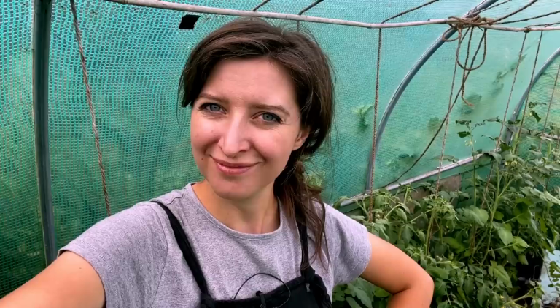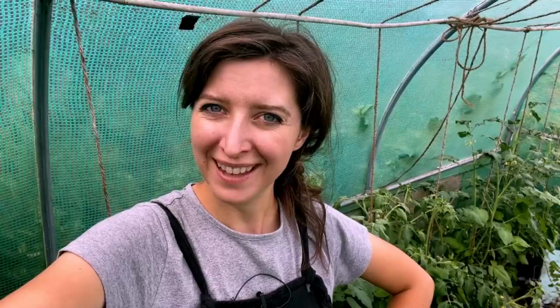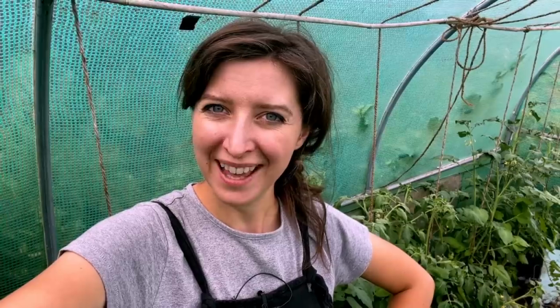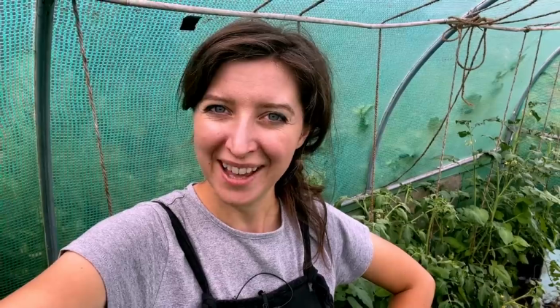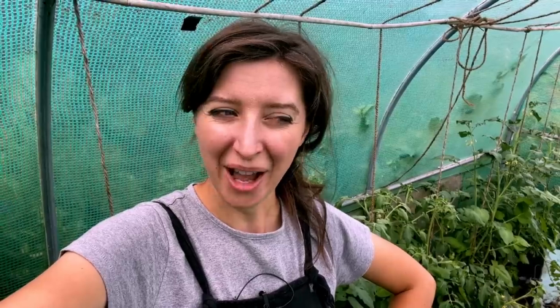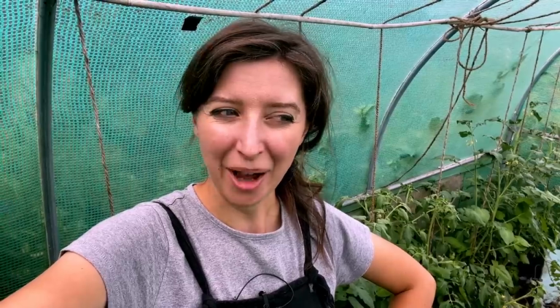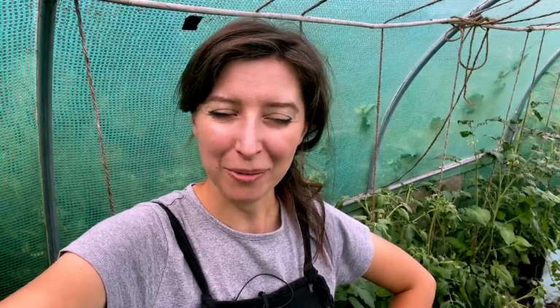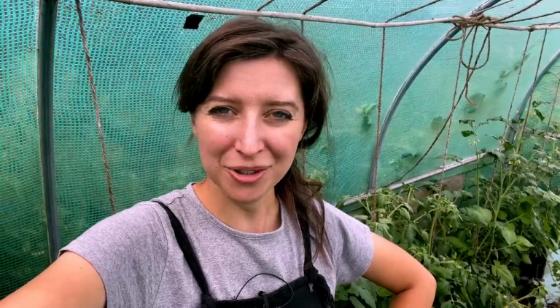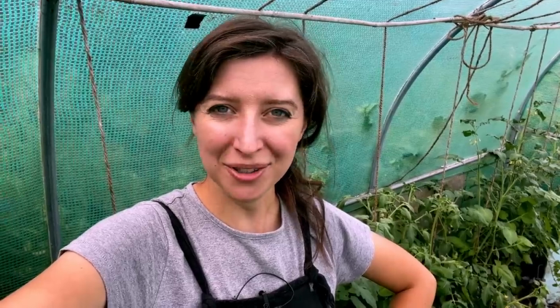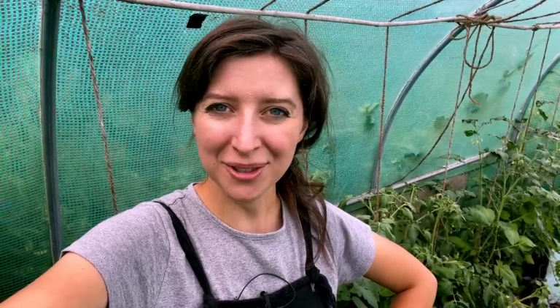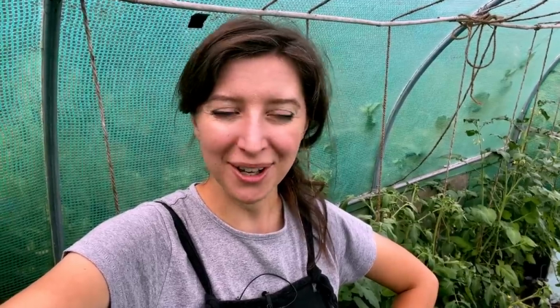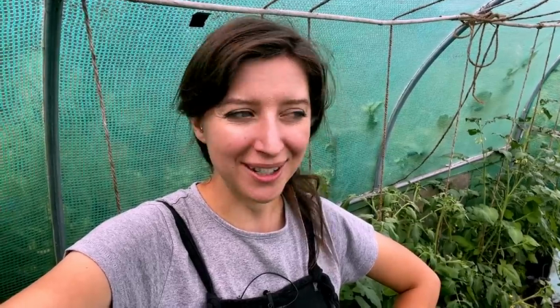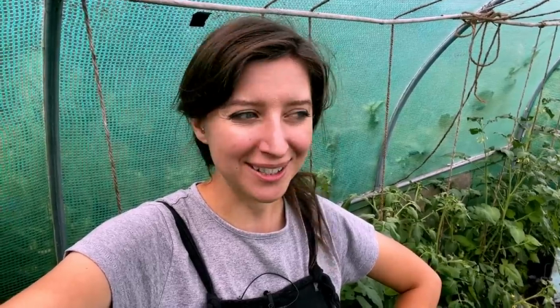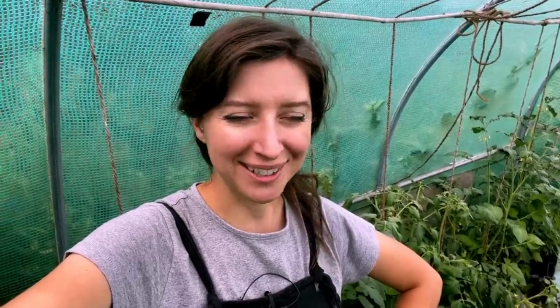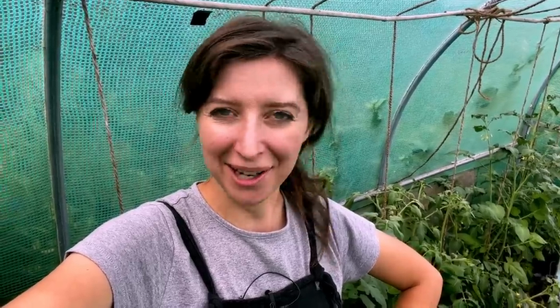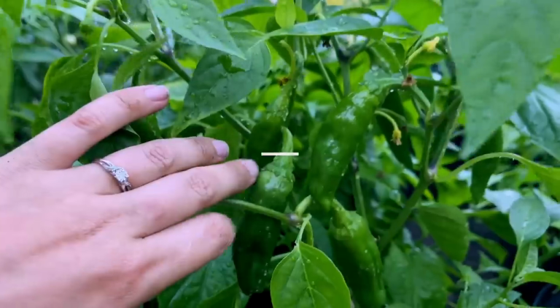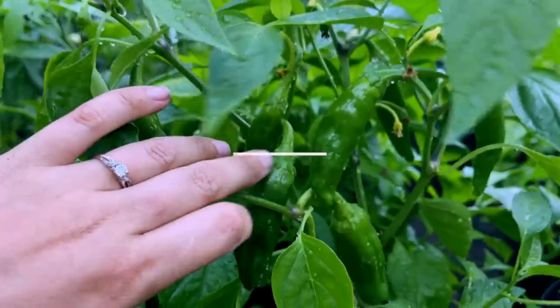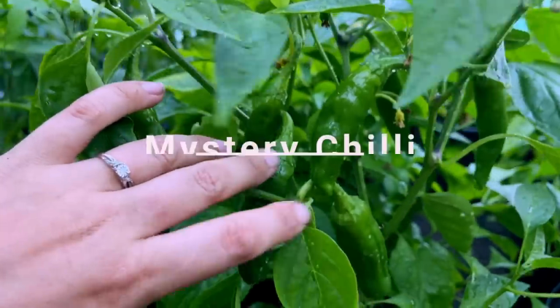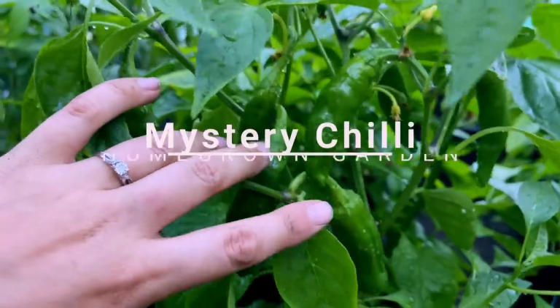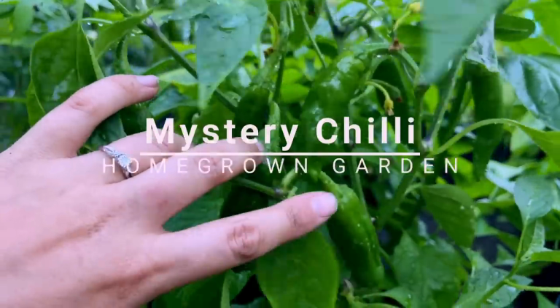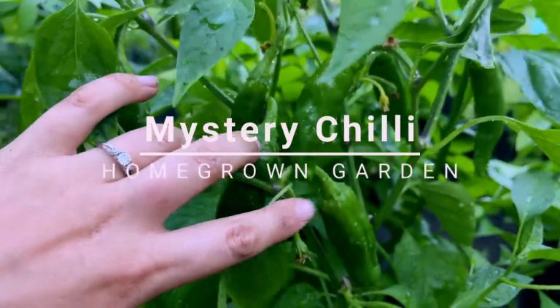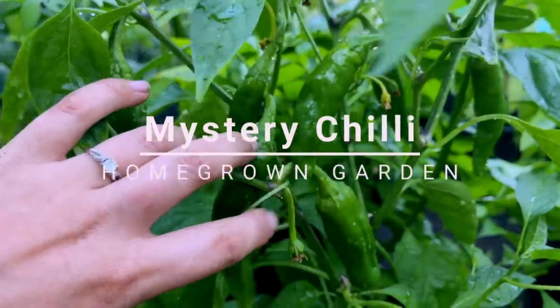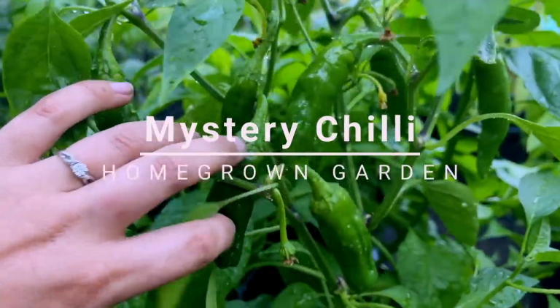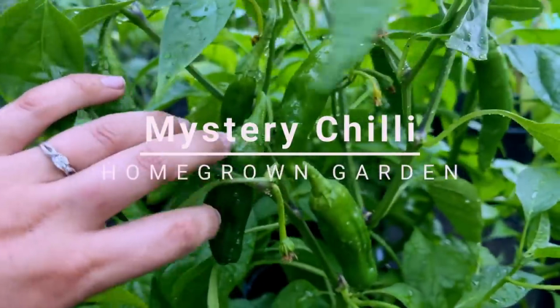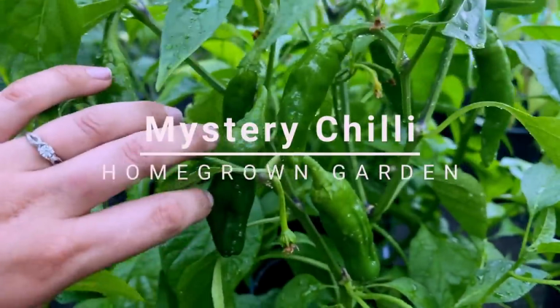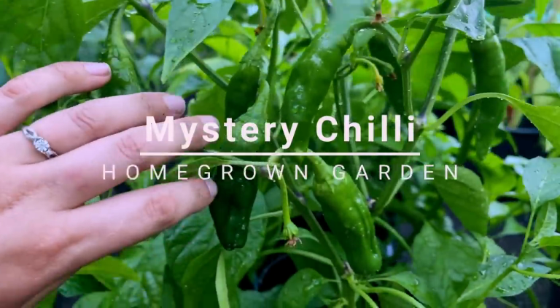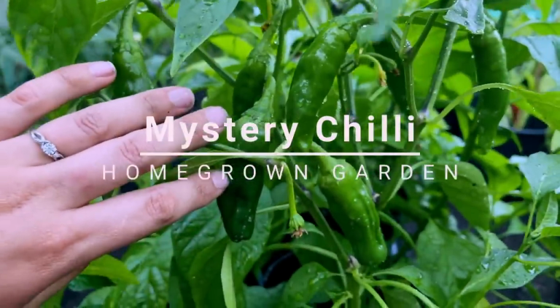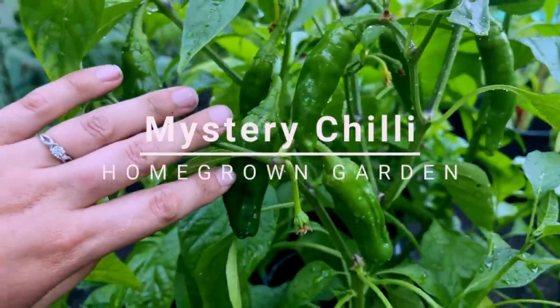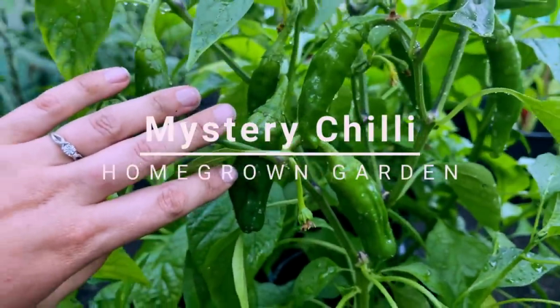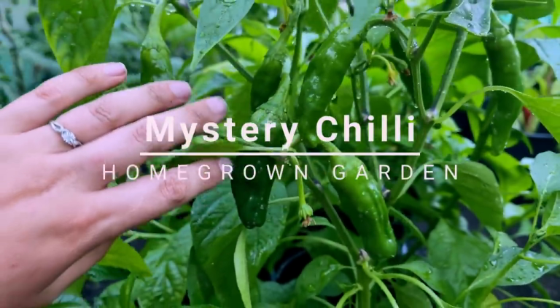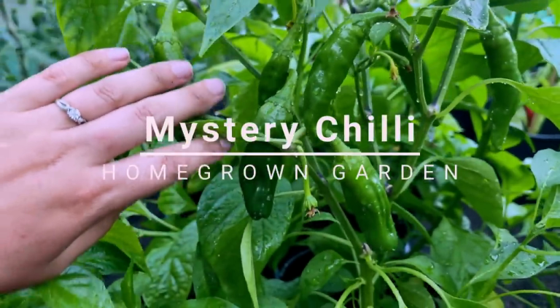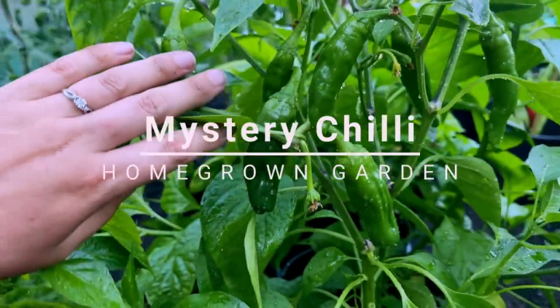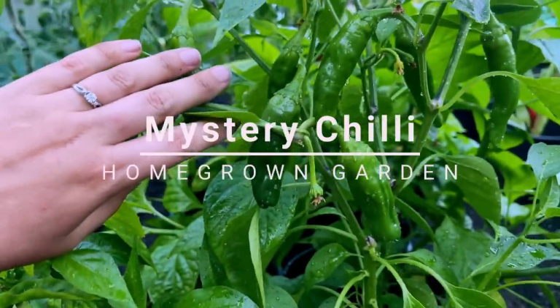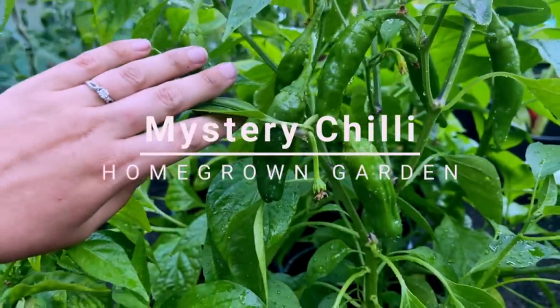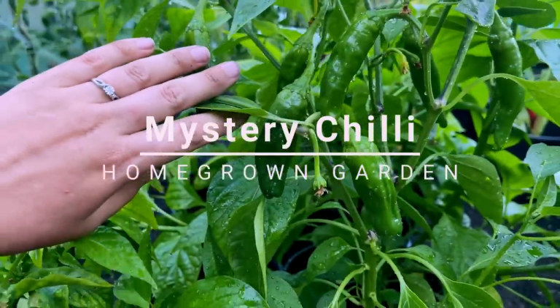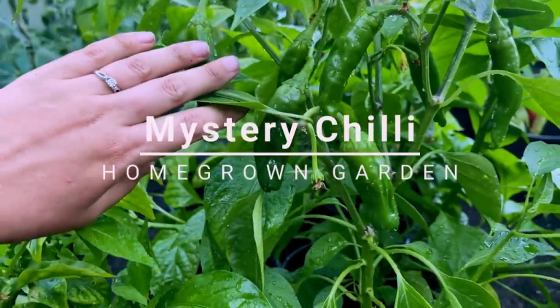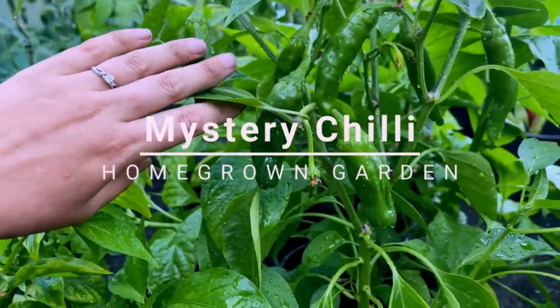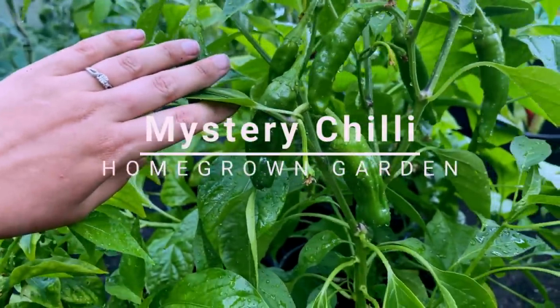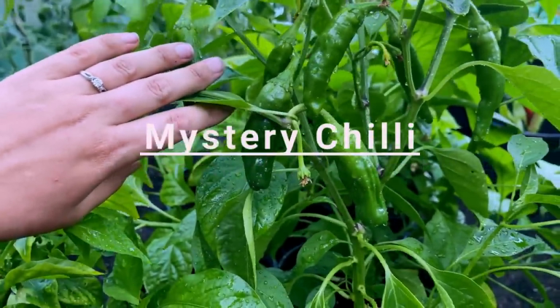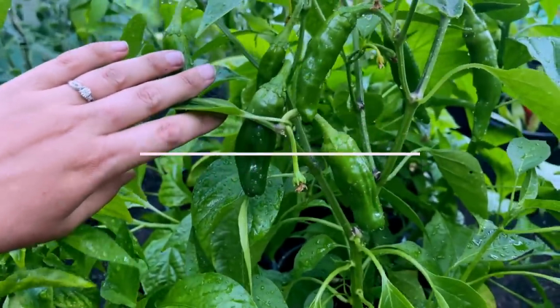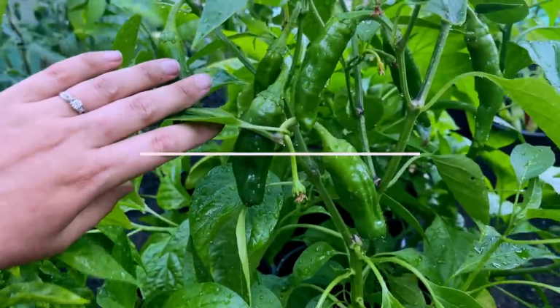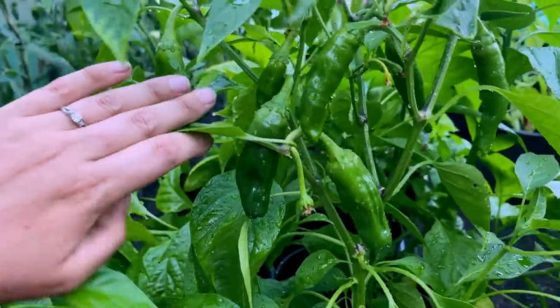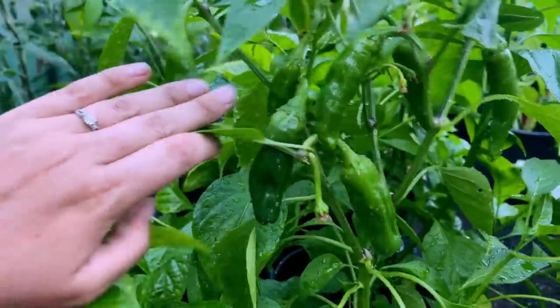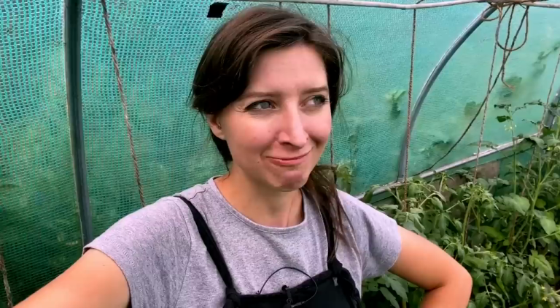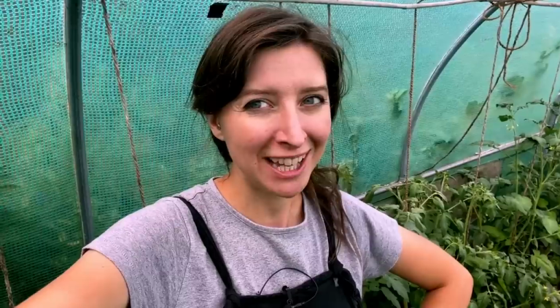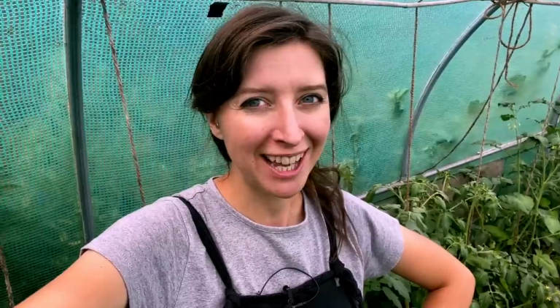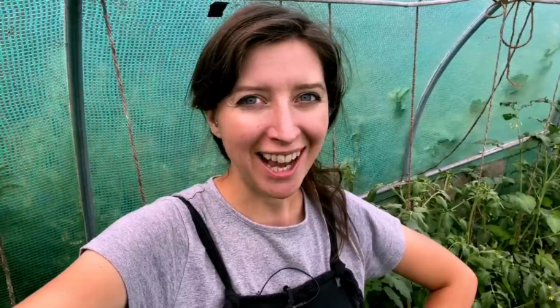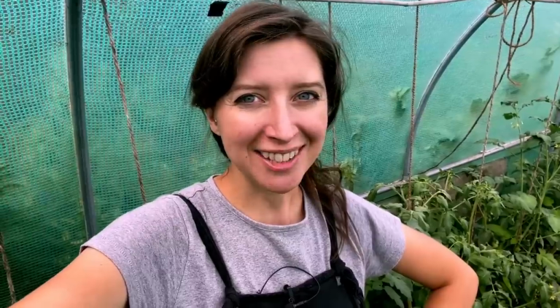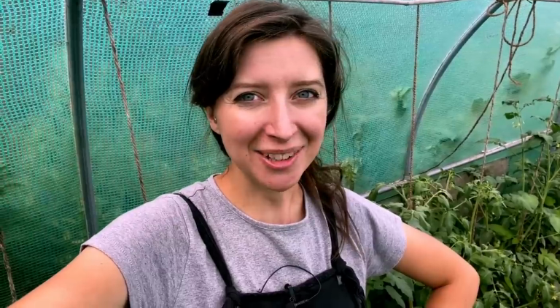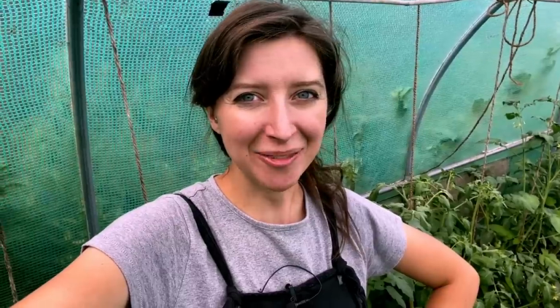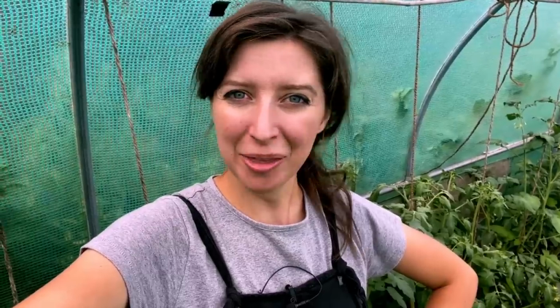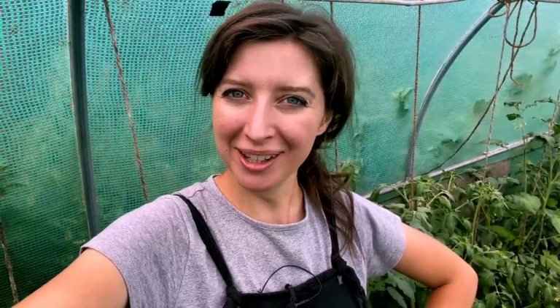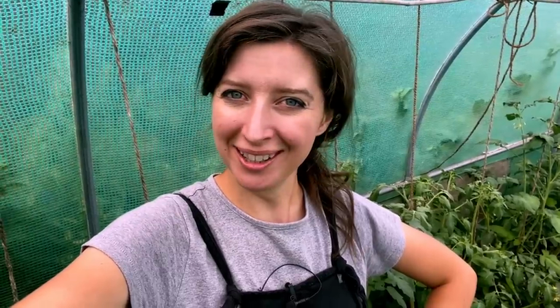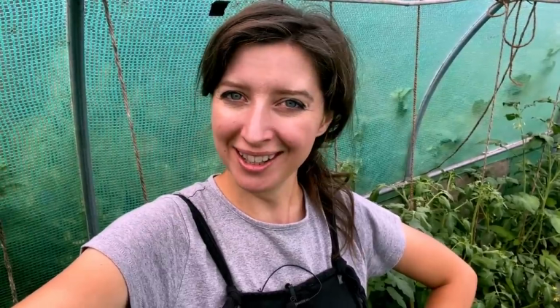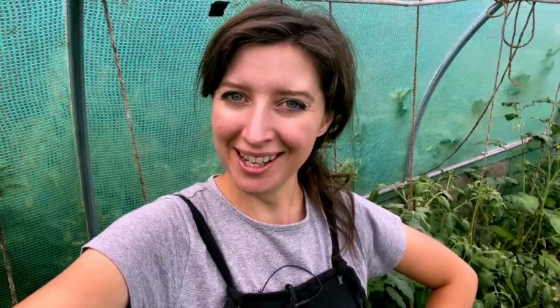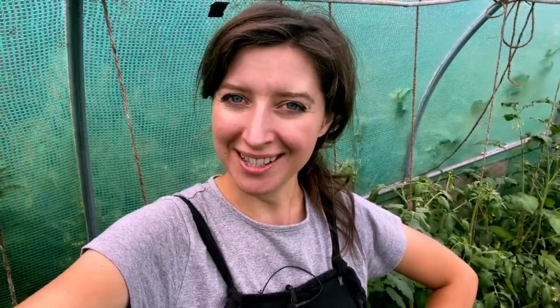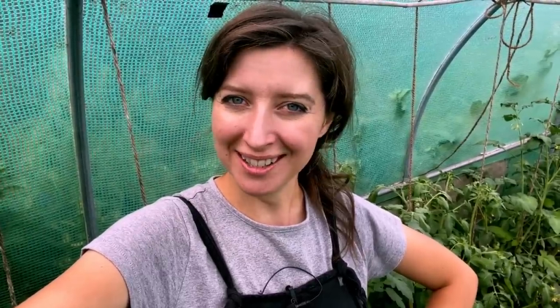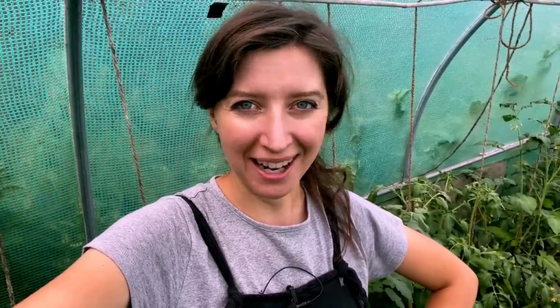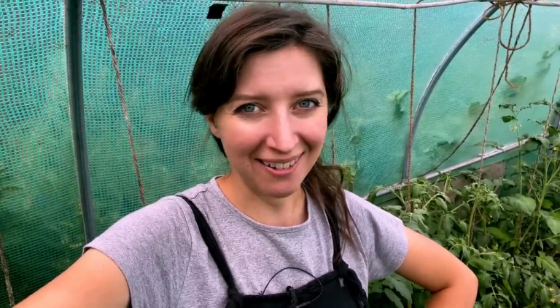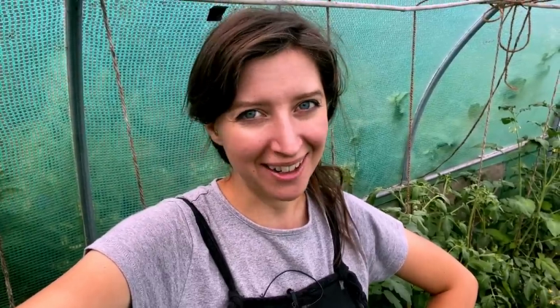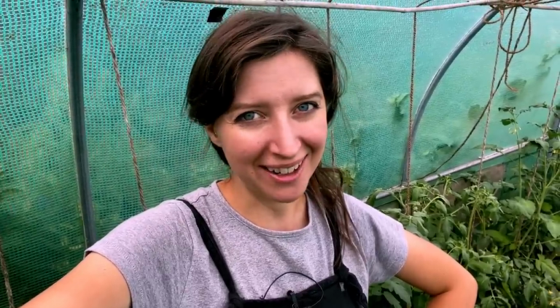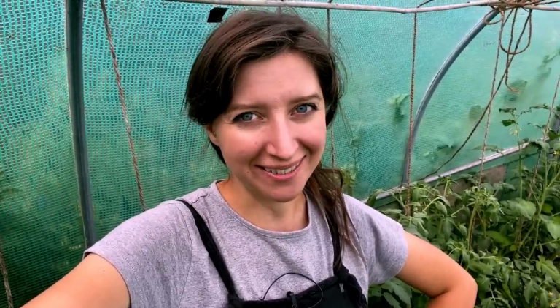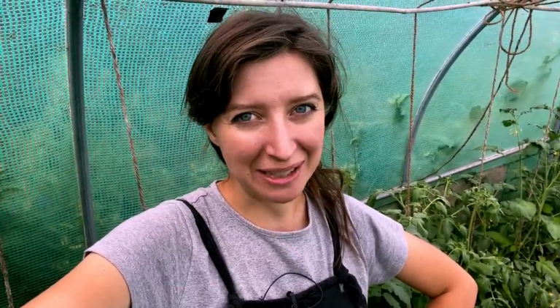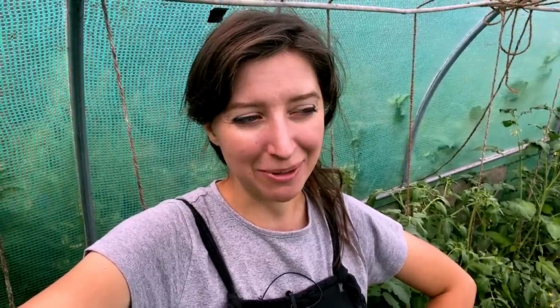I'm wondering if you guys can help me ID this chilli pepper that I have, because I don't think it's the Carolina Reaper.